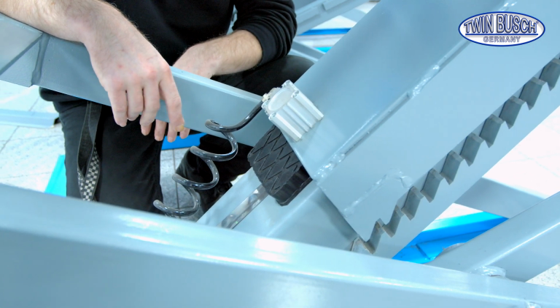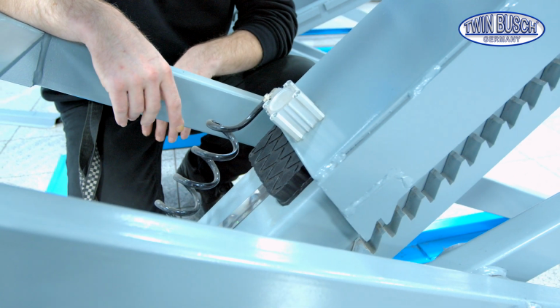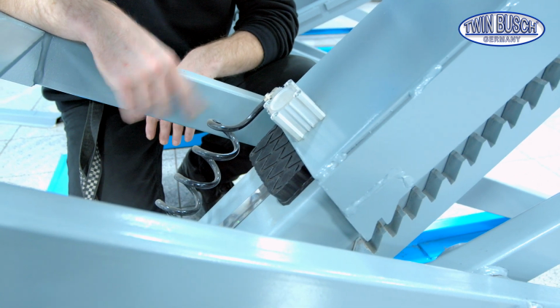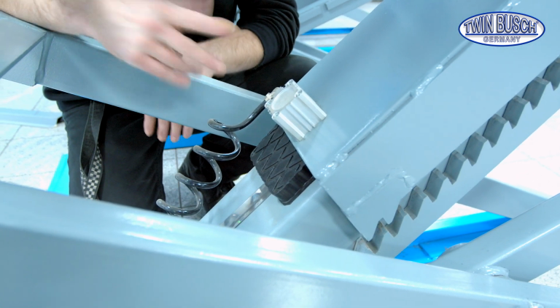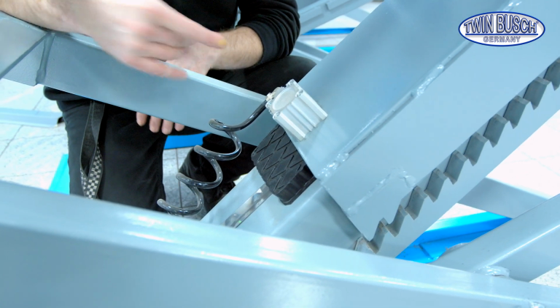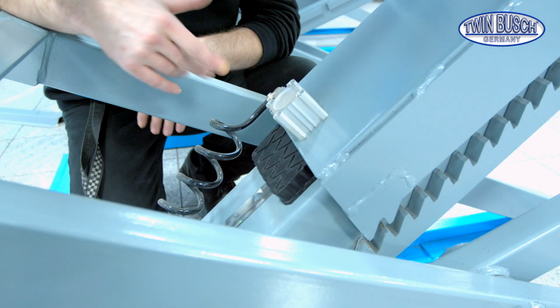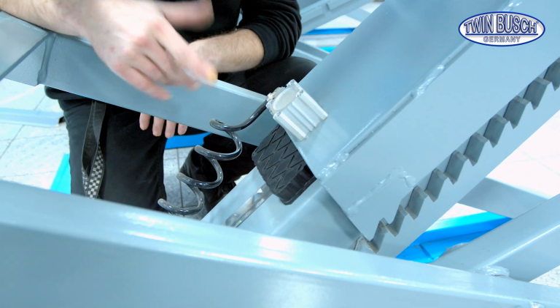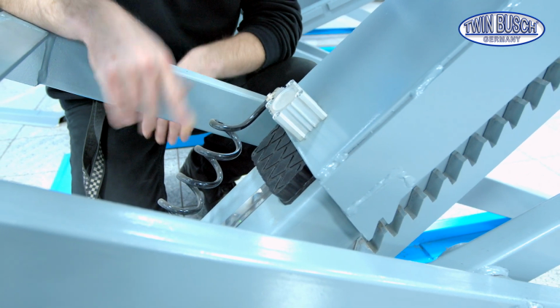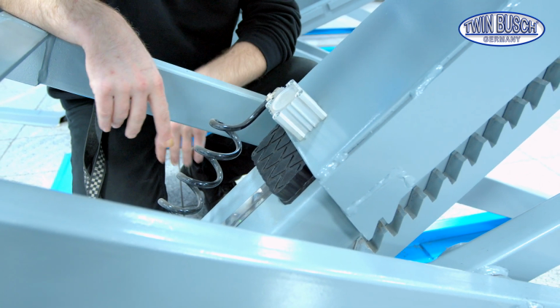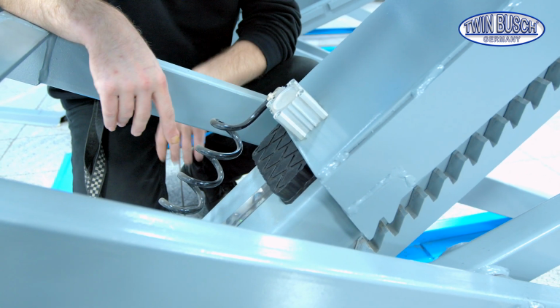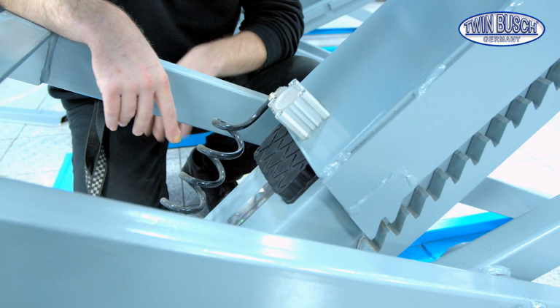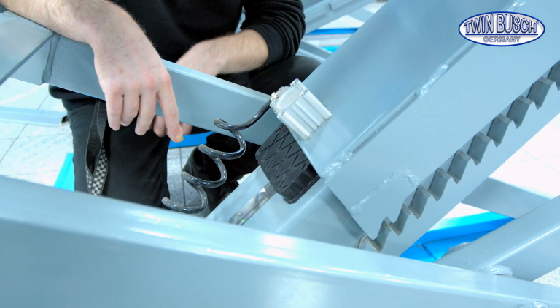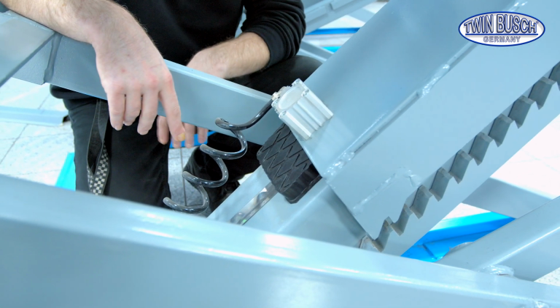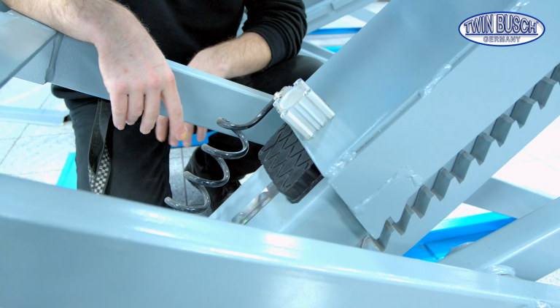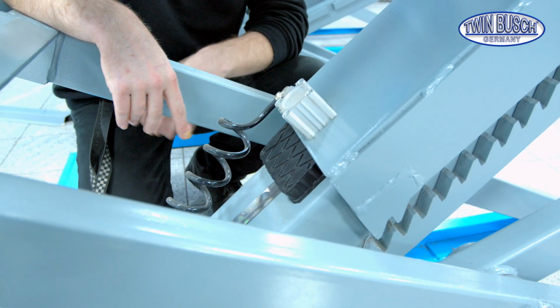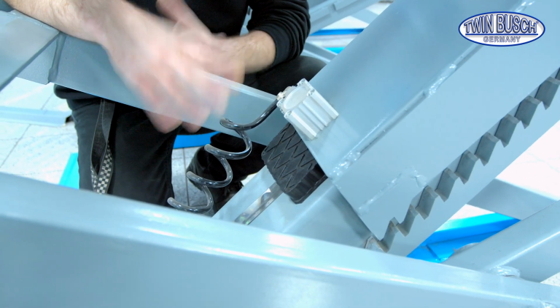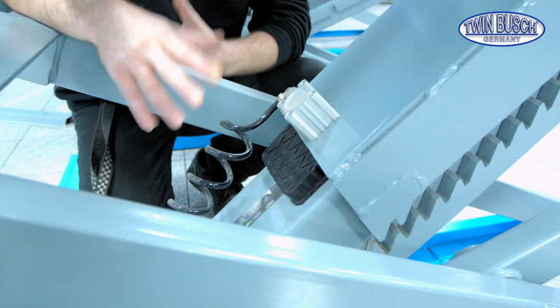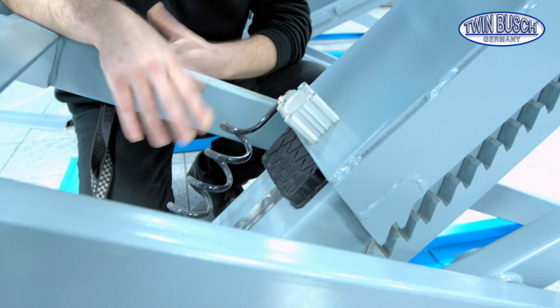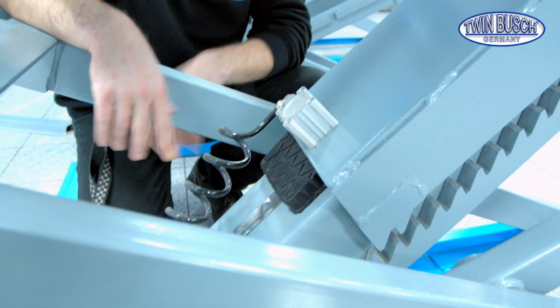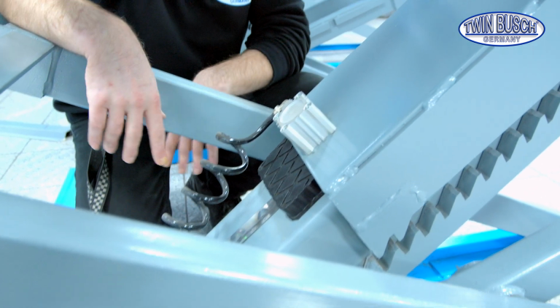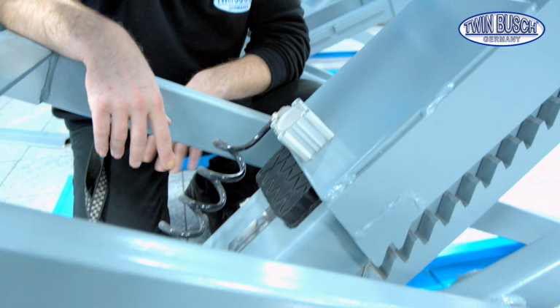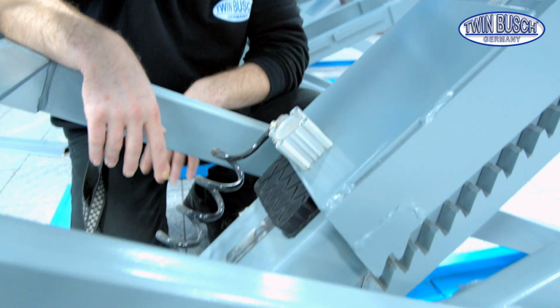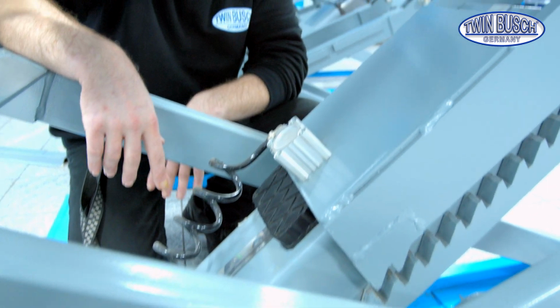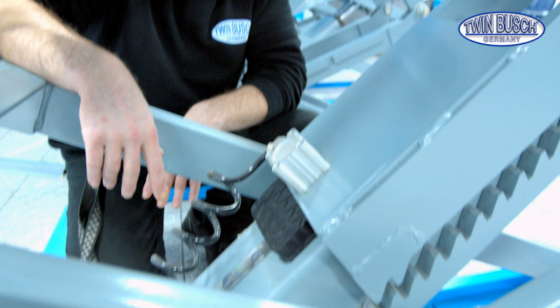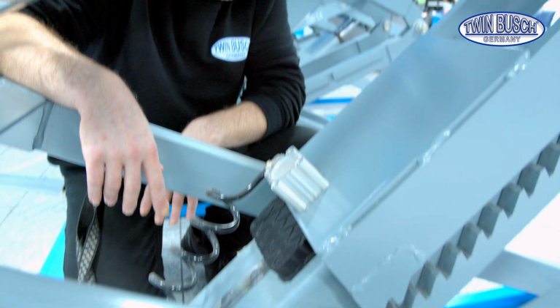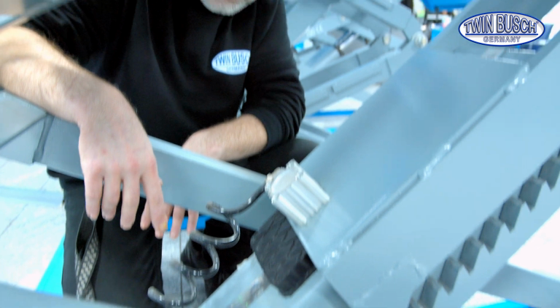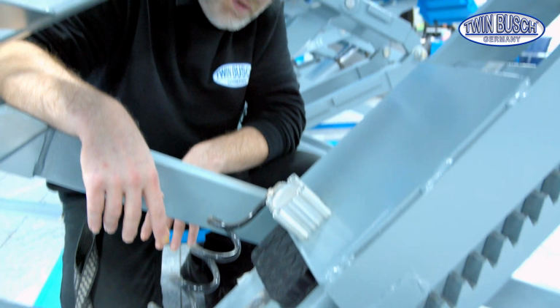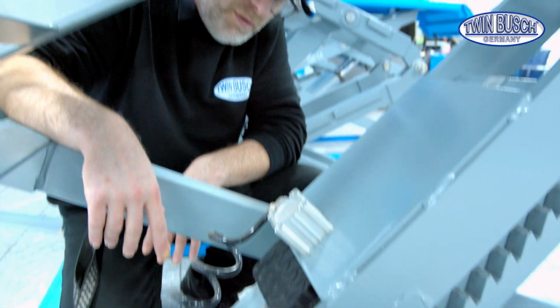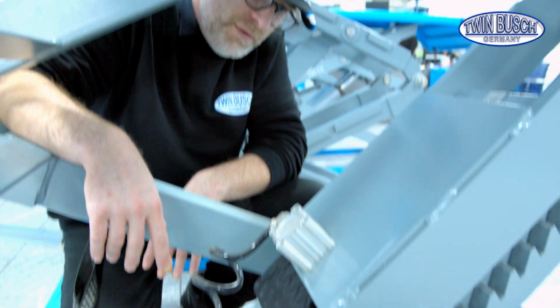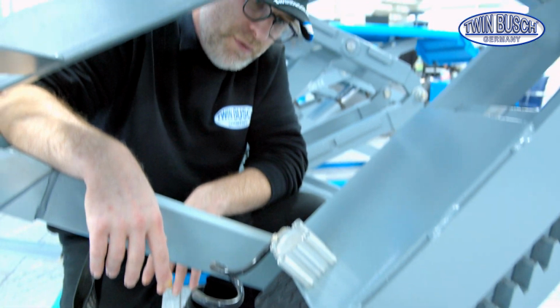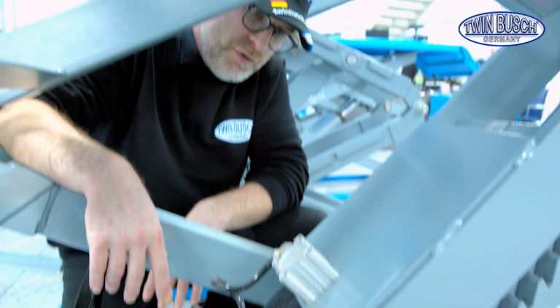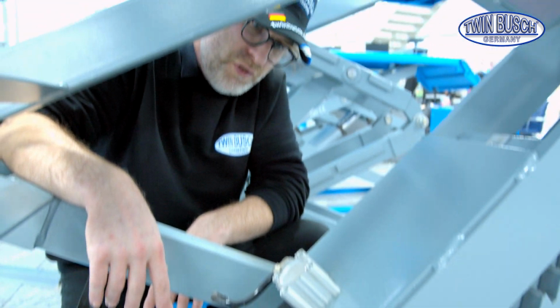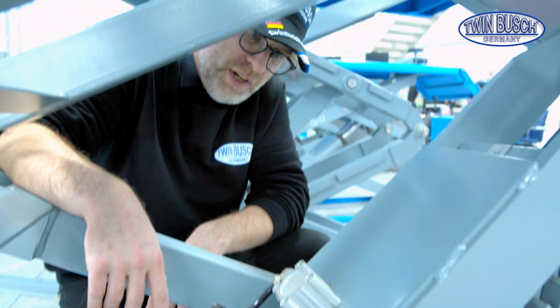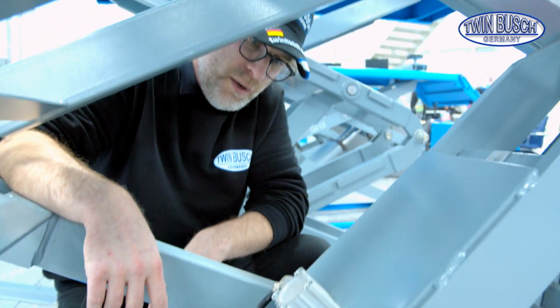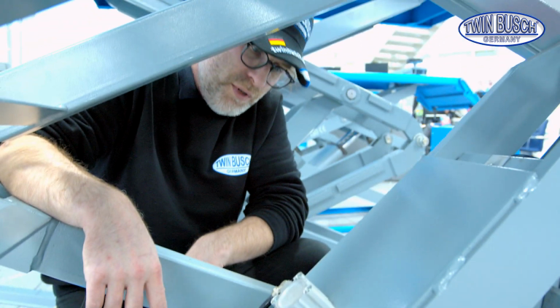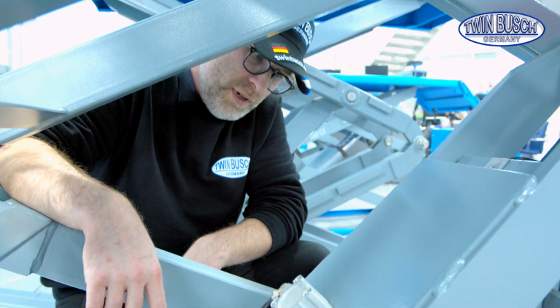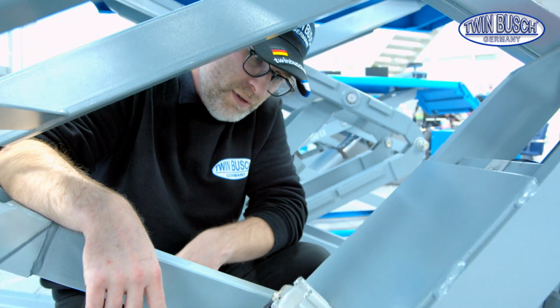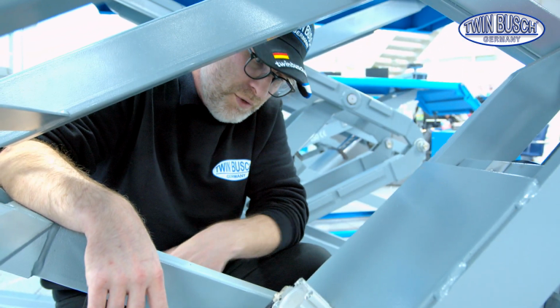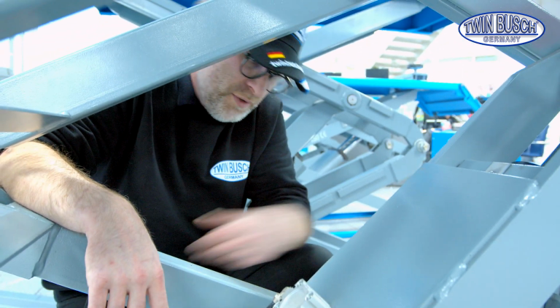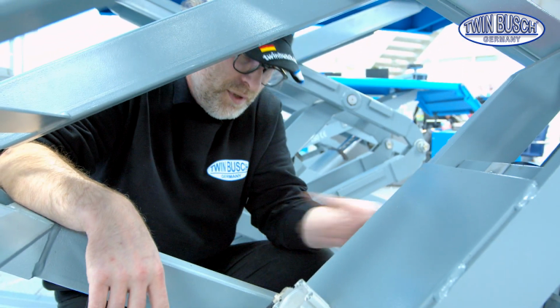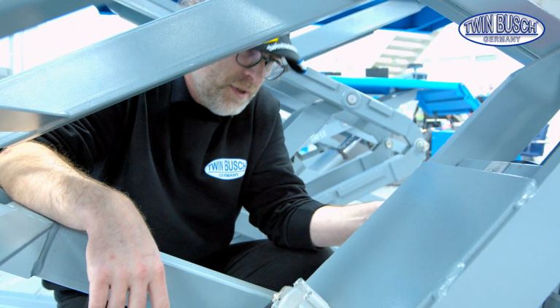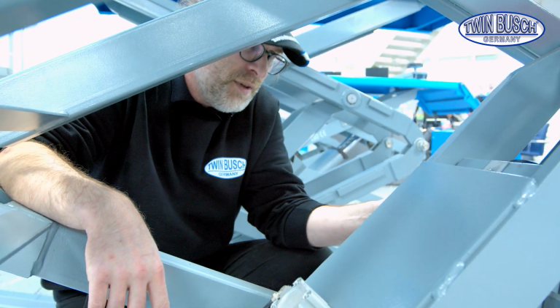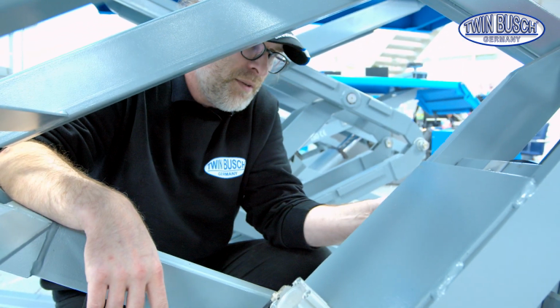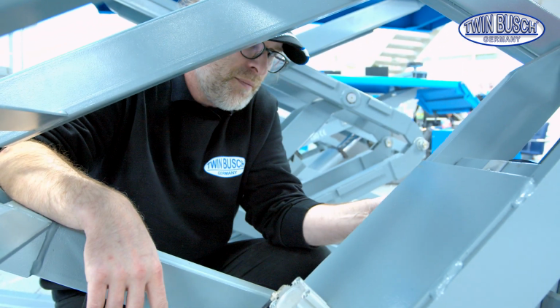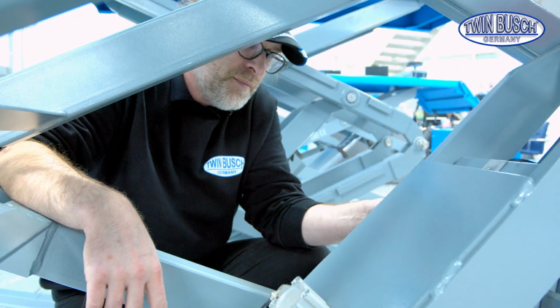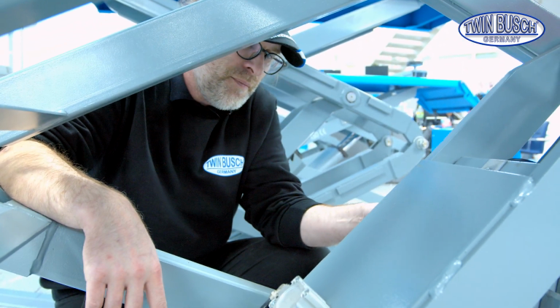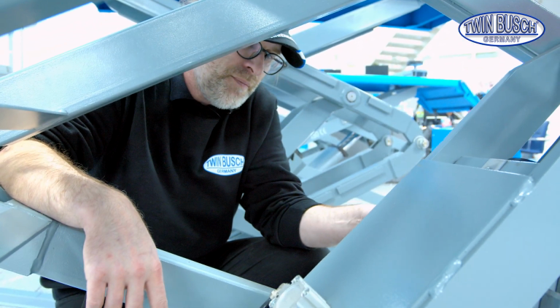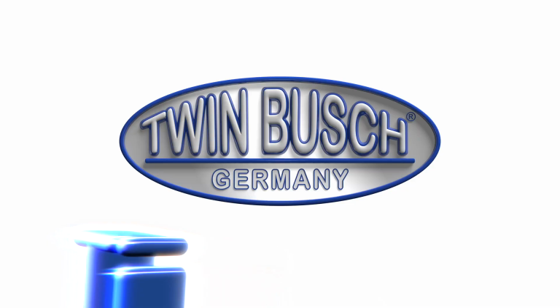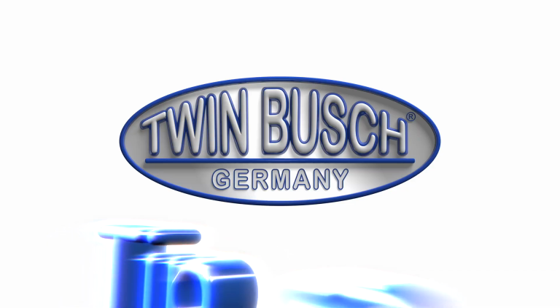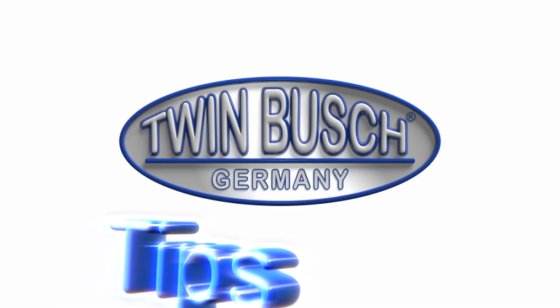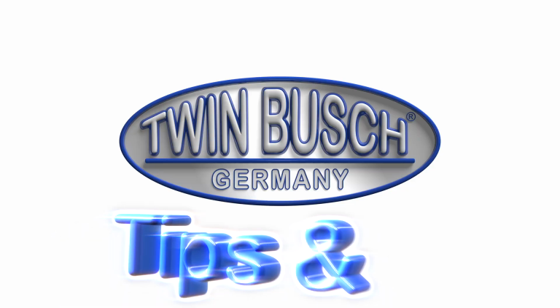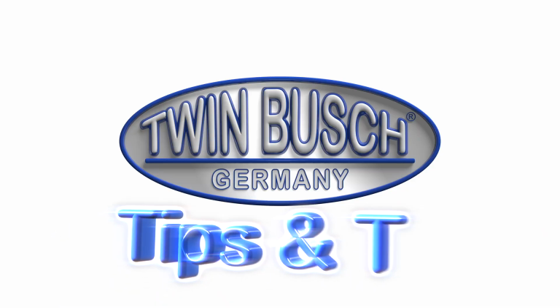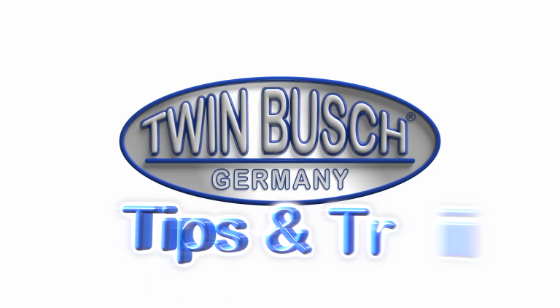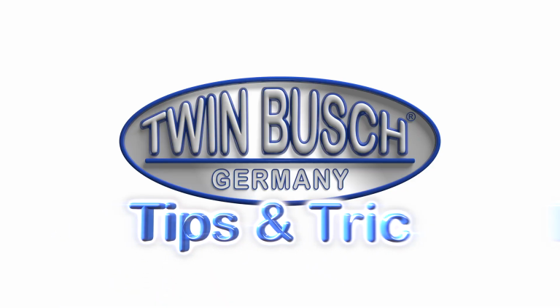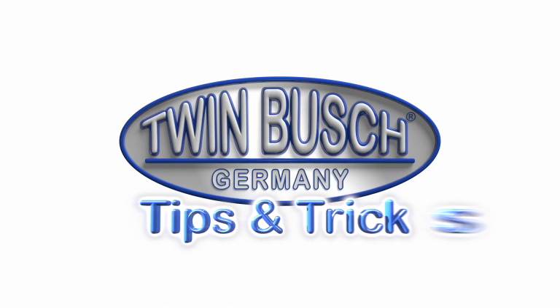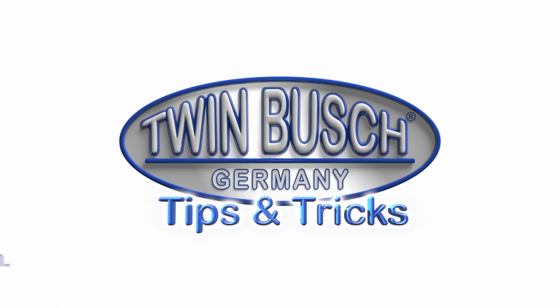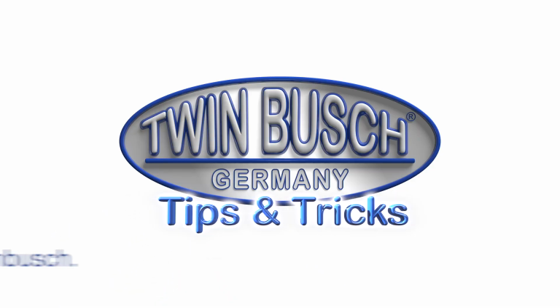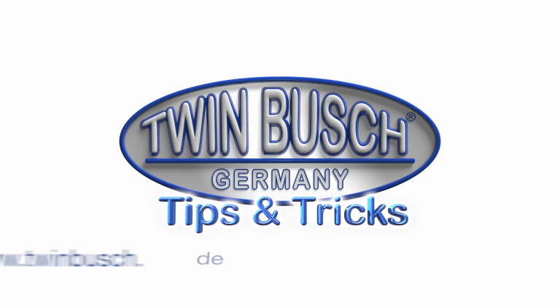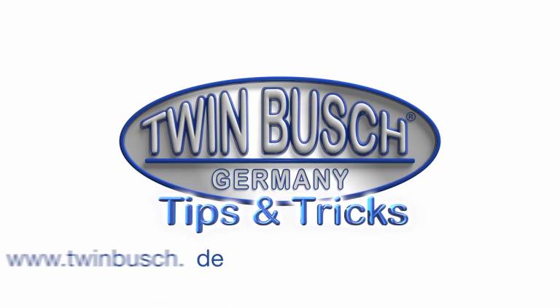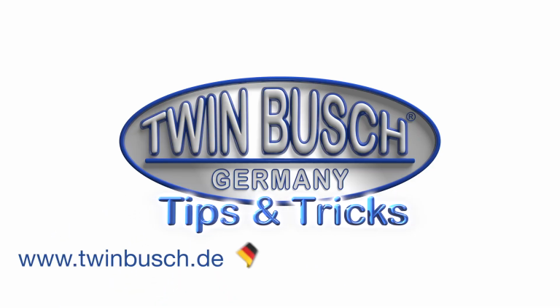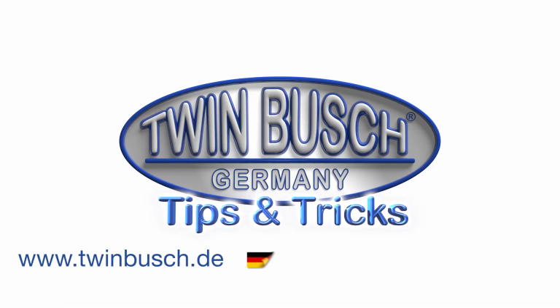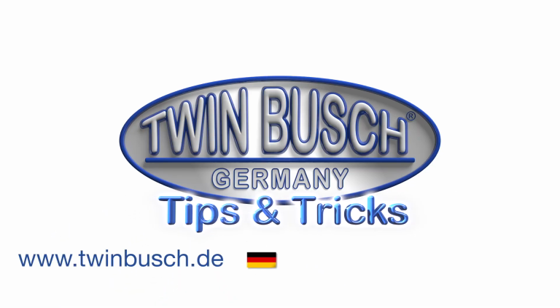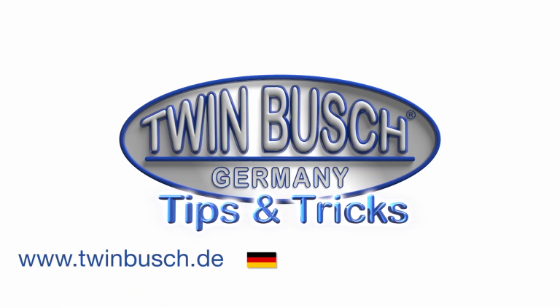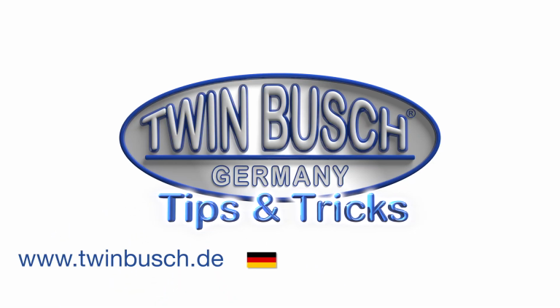We do this on both sides, then do the emergency release. It works perfectly too. I'll see you next time. Bye.